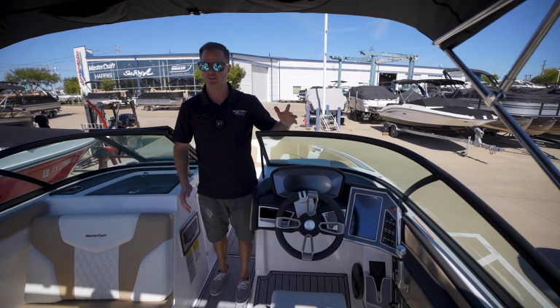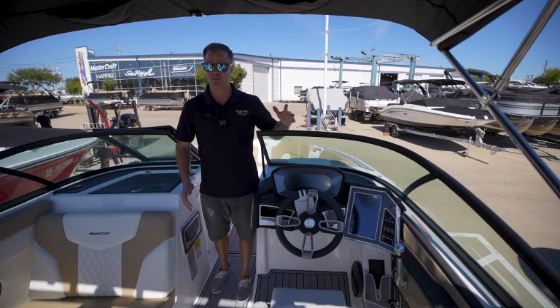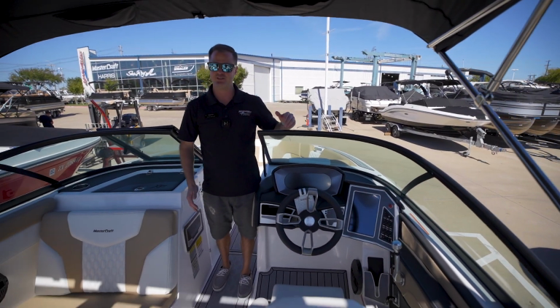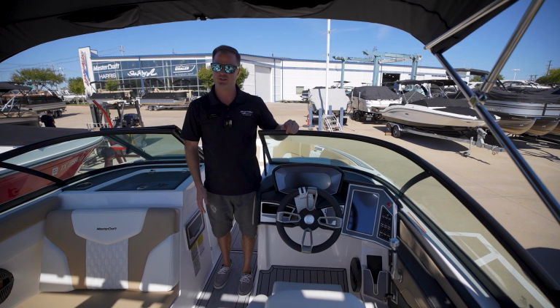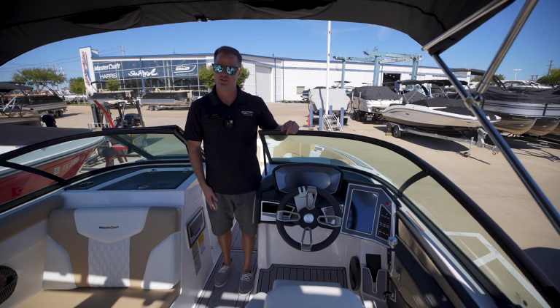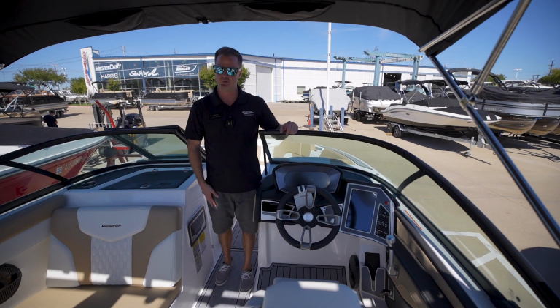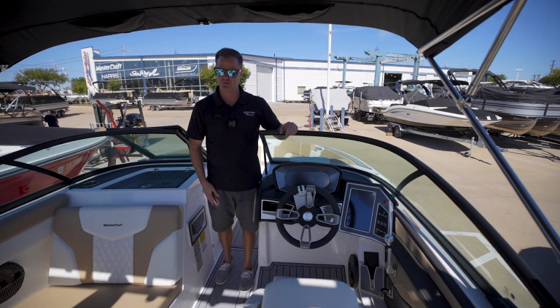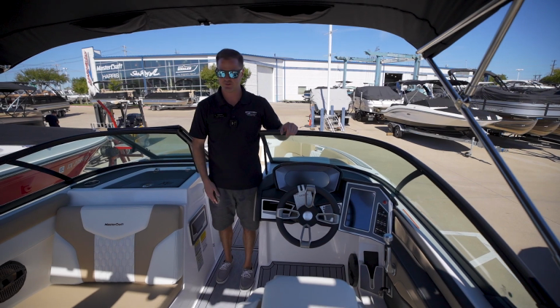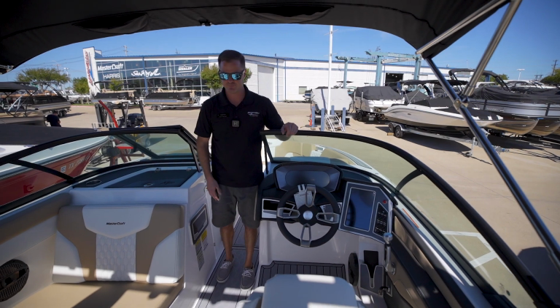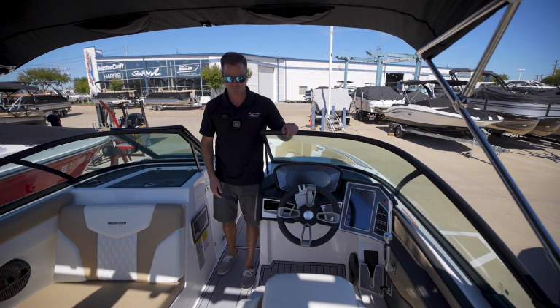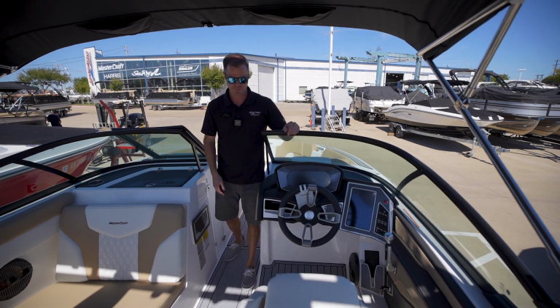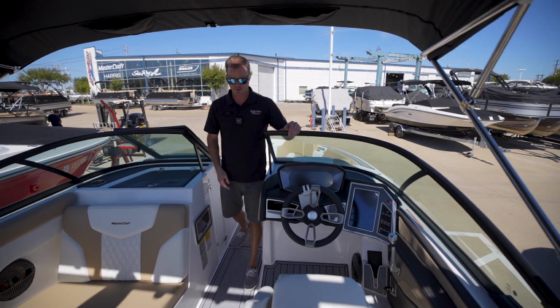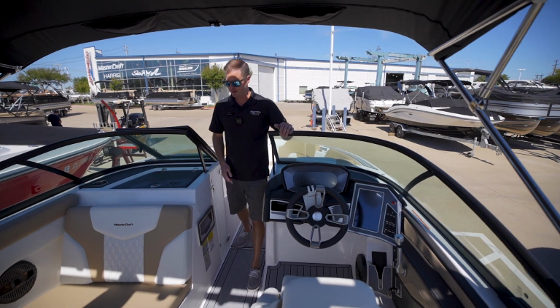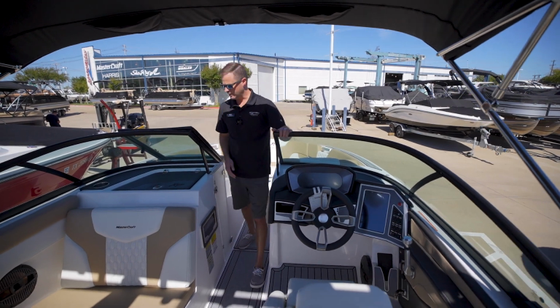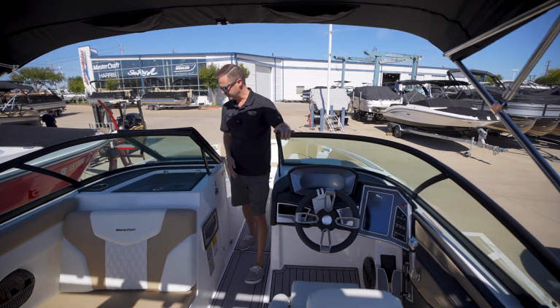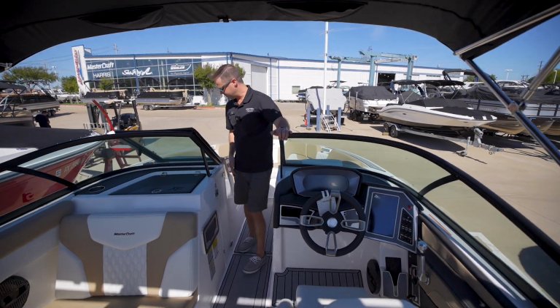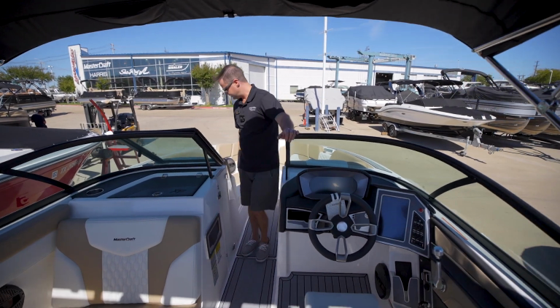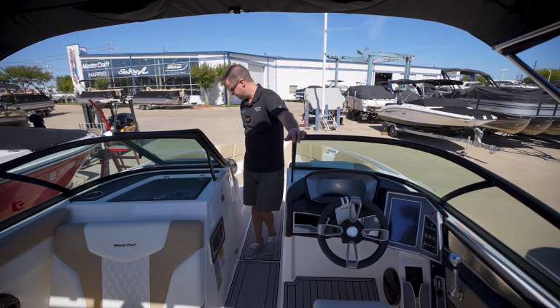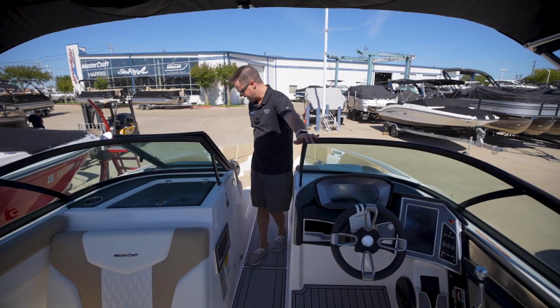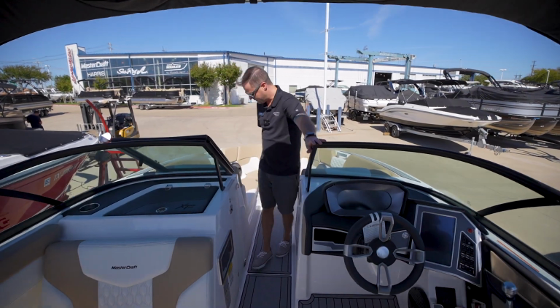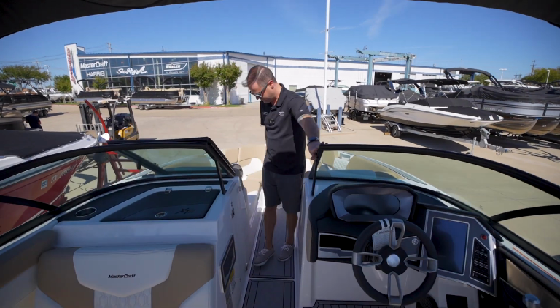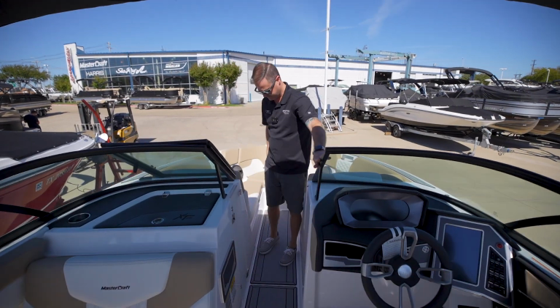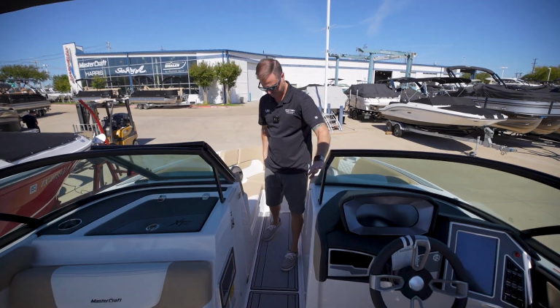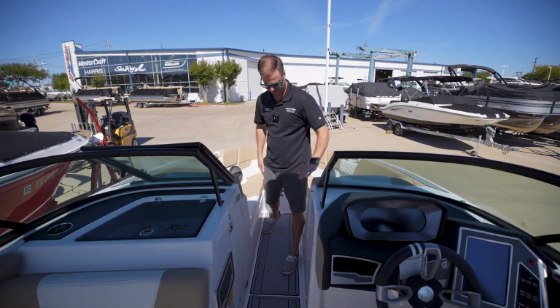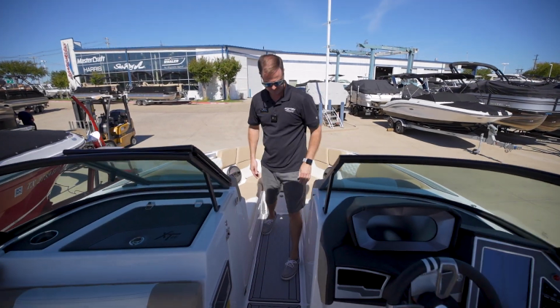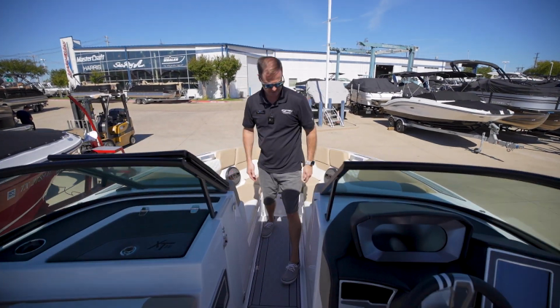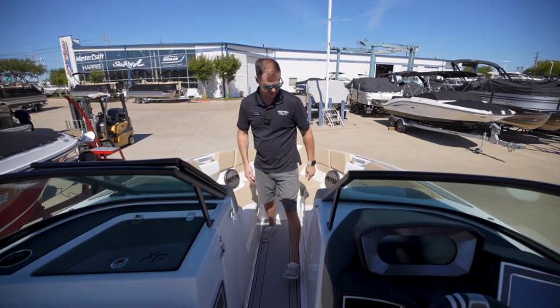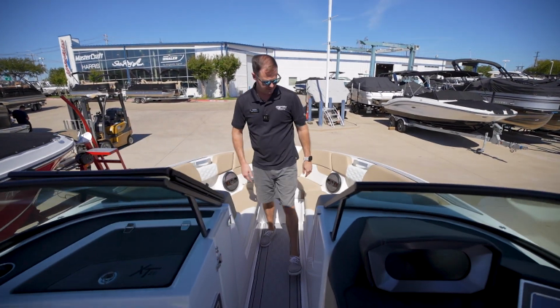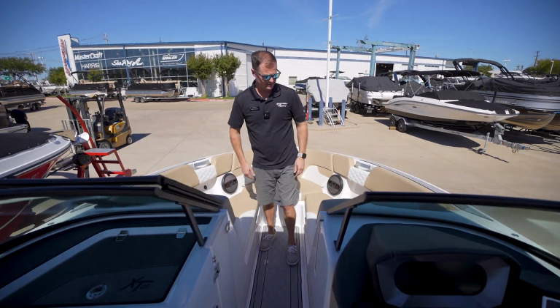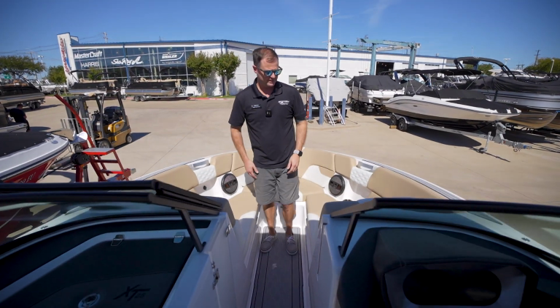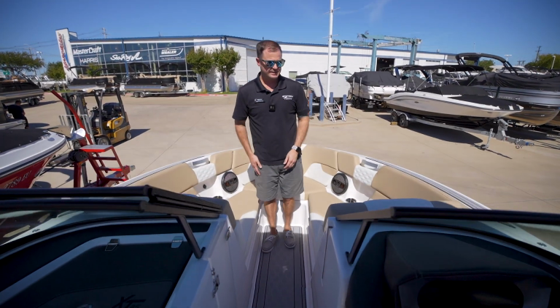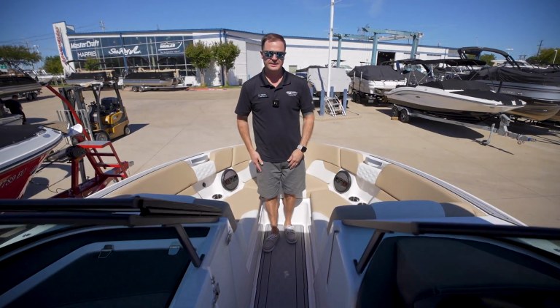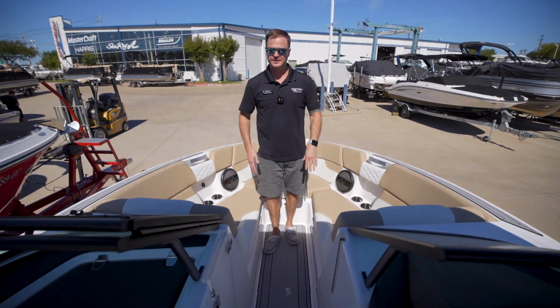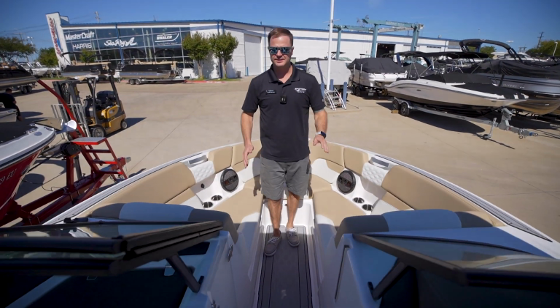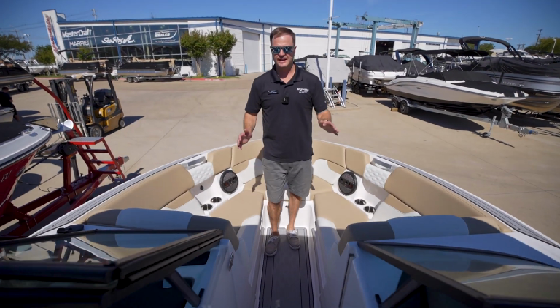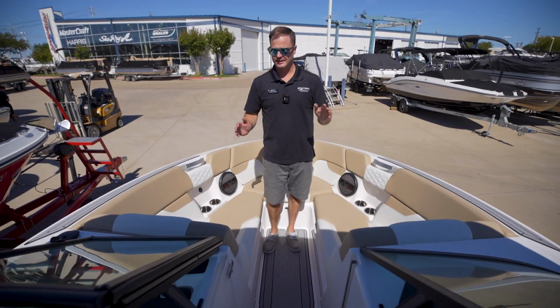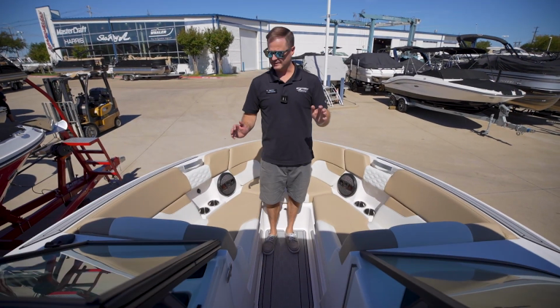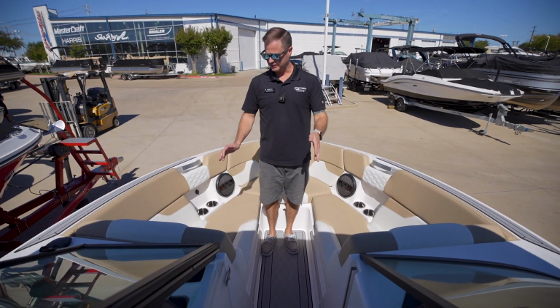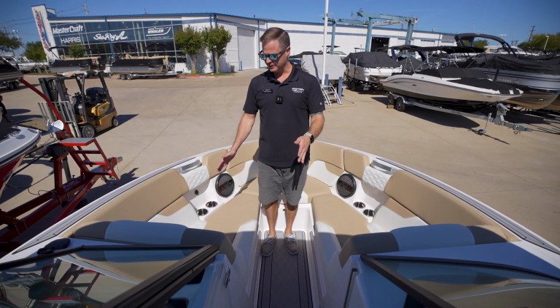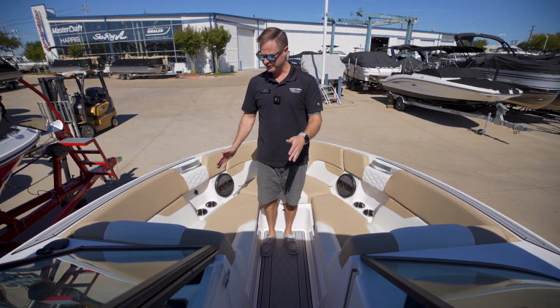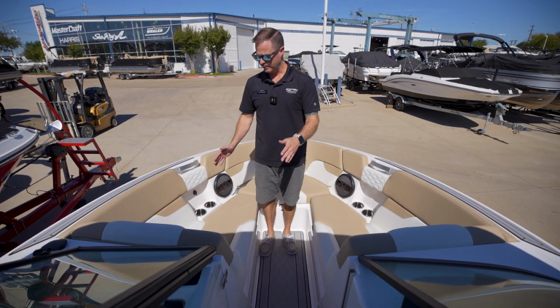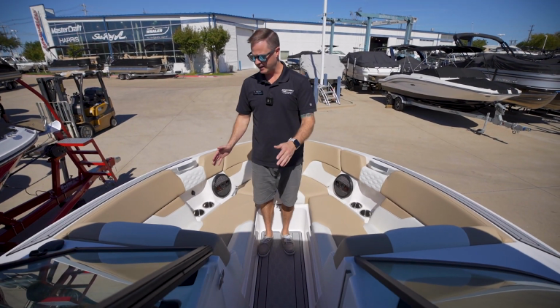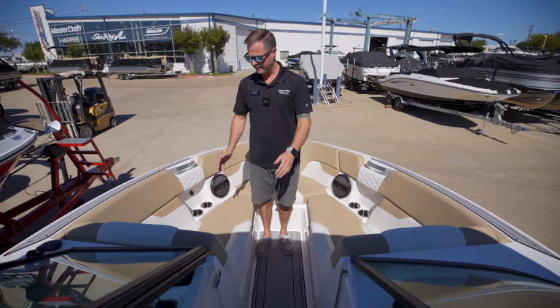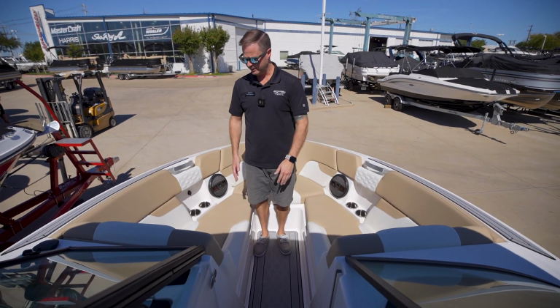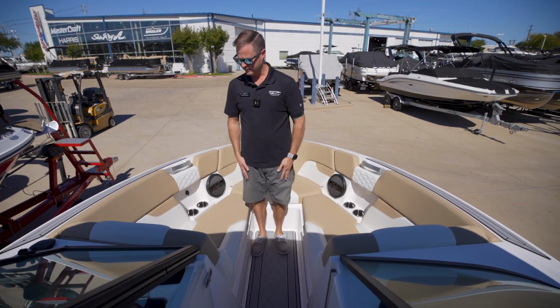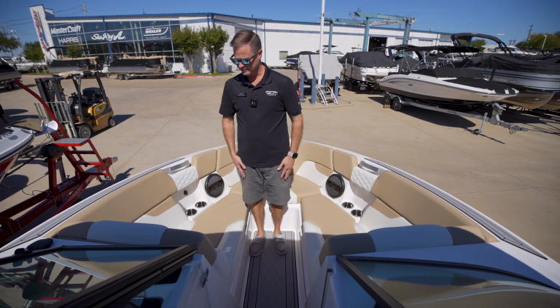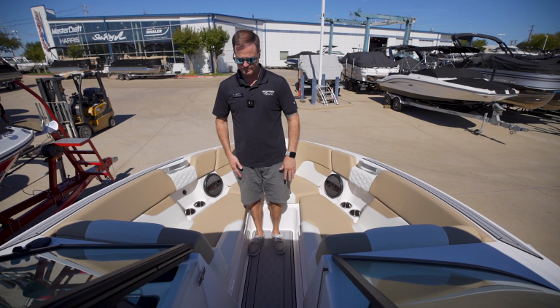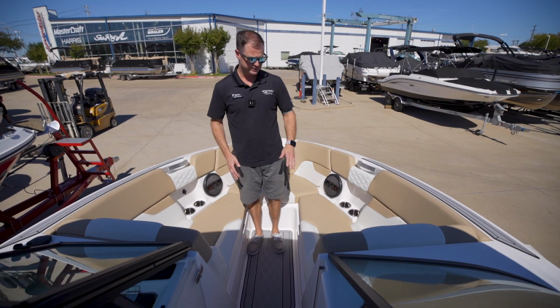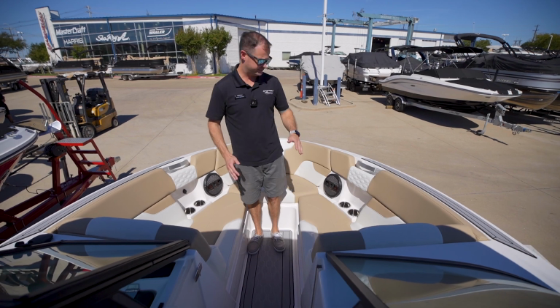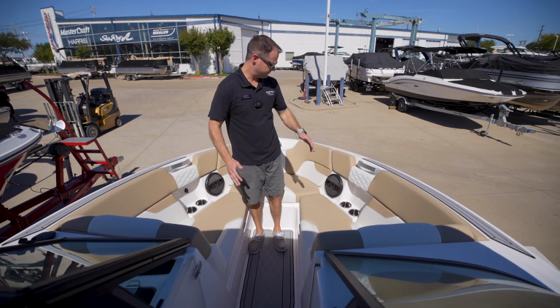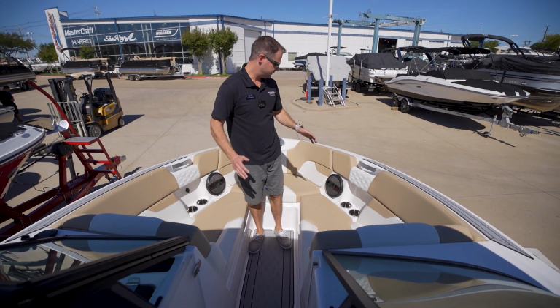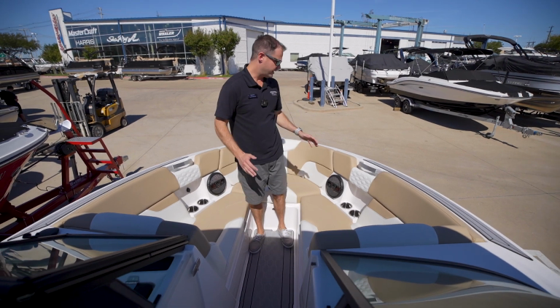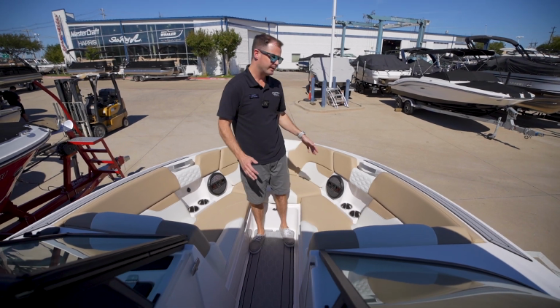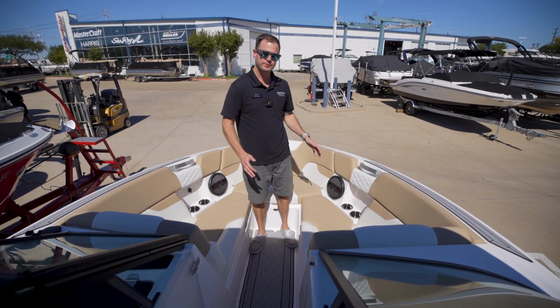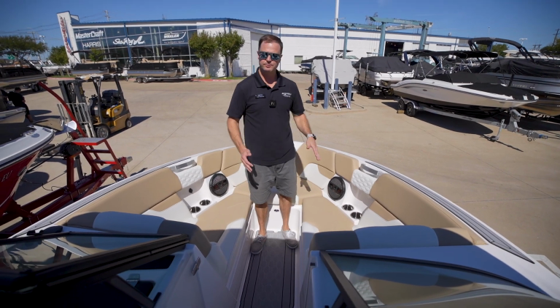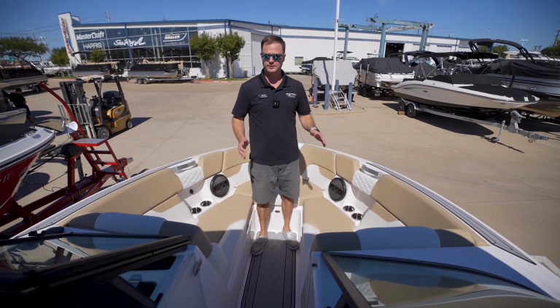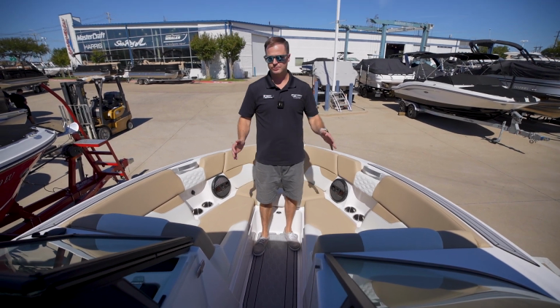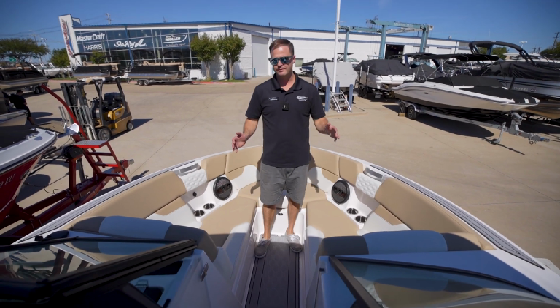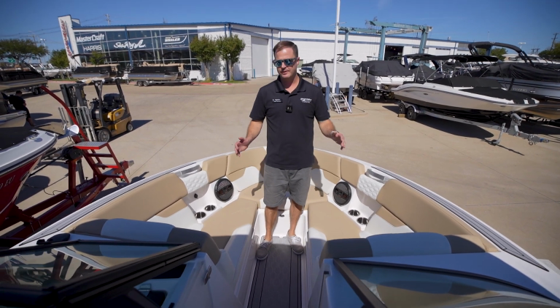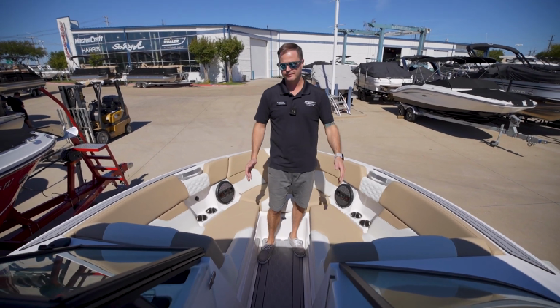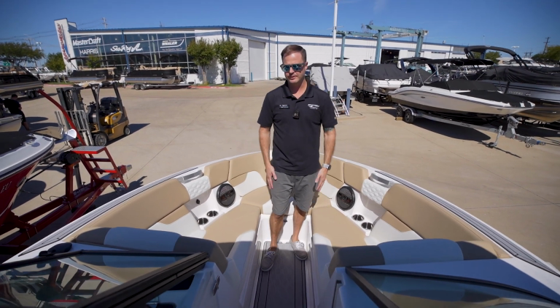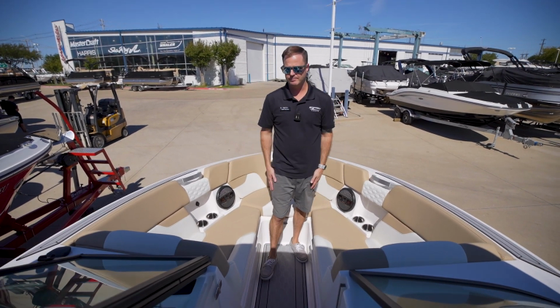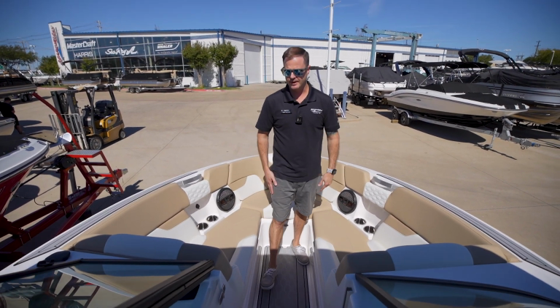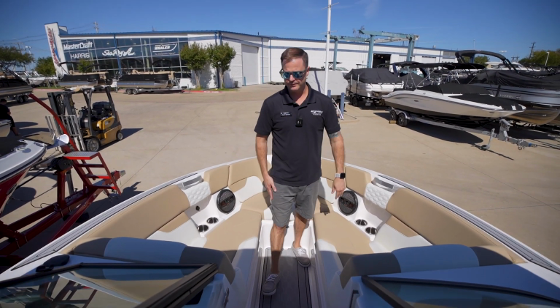Coming up to the bow, this is a traditional bow boat, but still a lot of room with the 25-foot model.